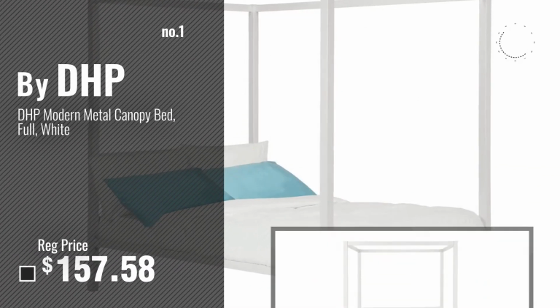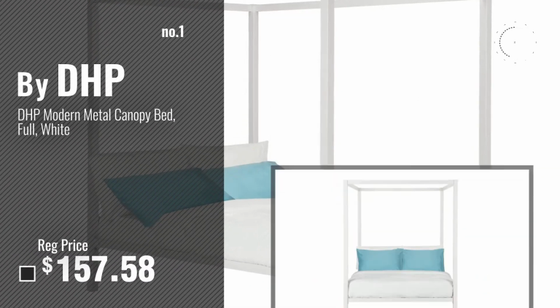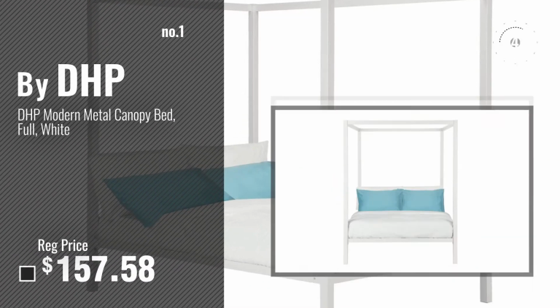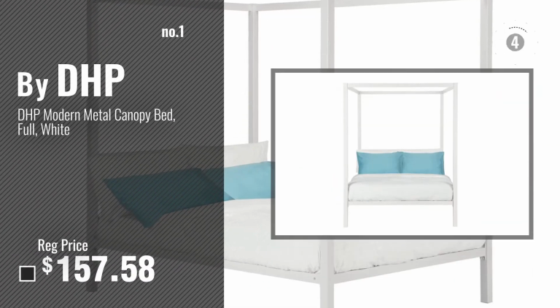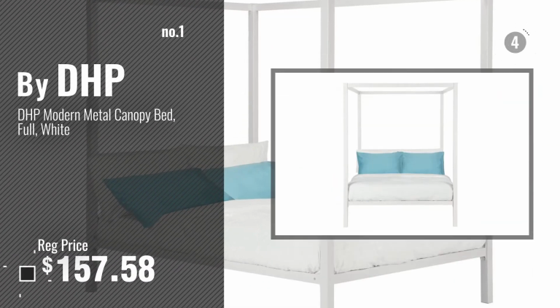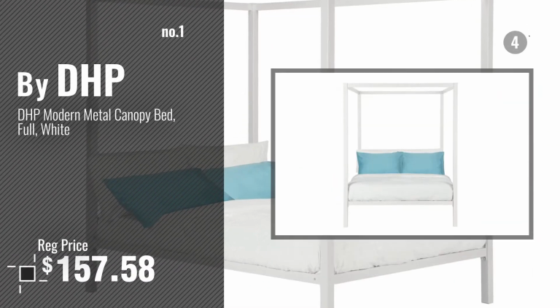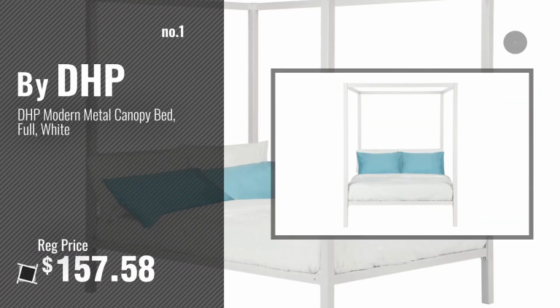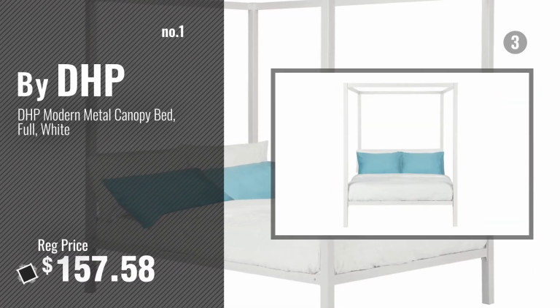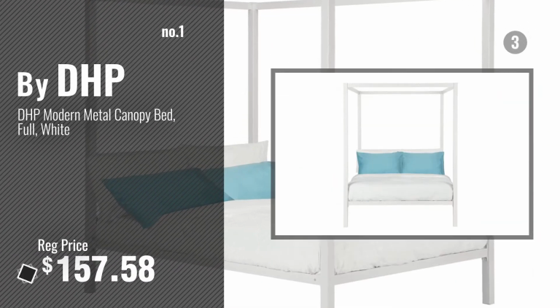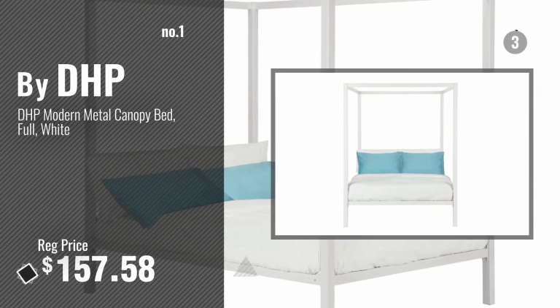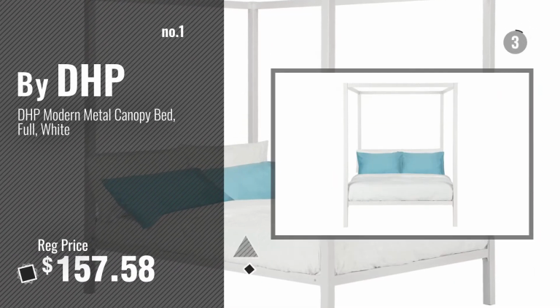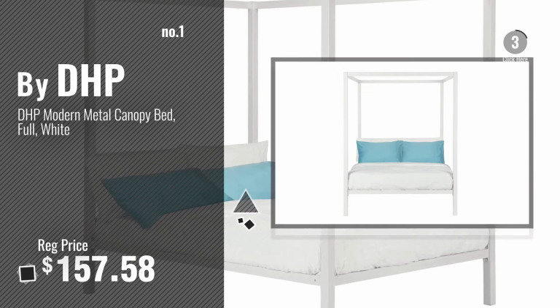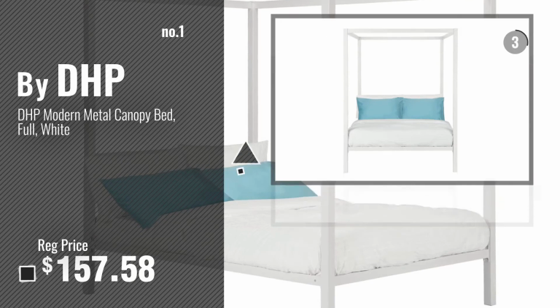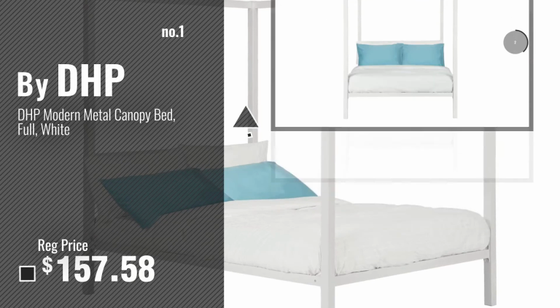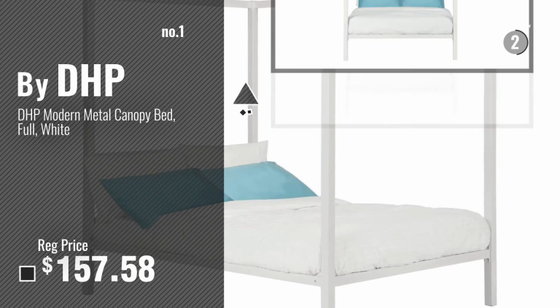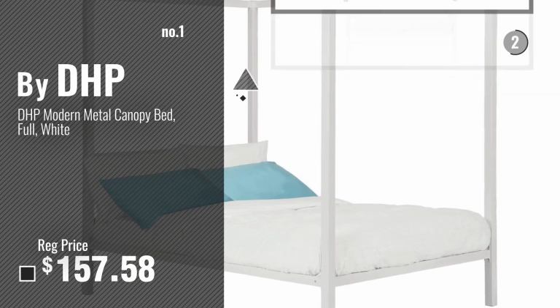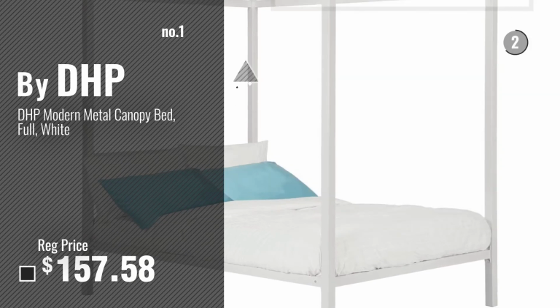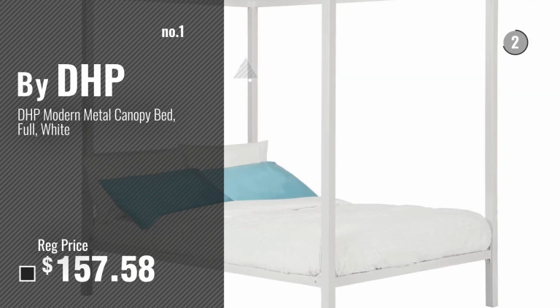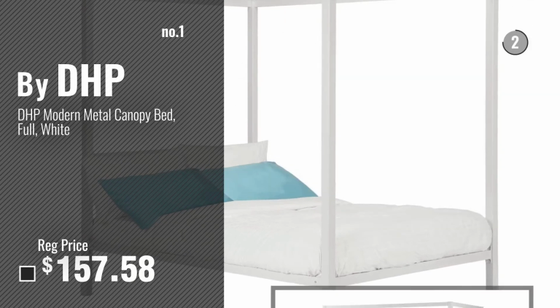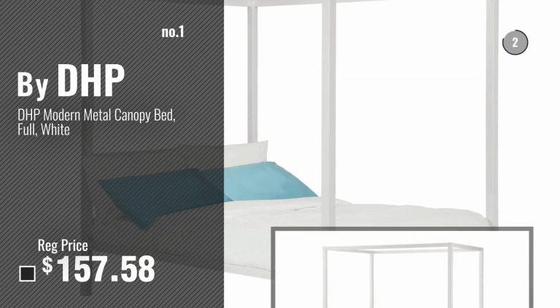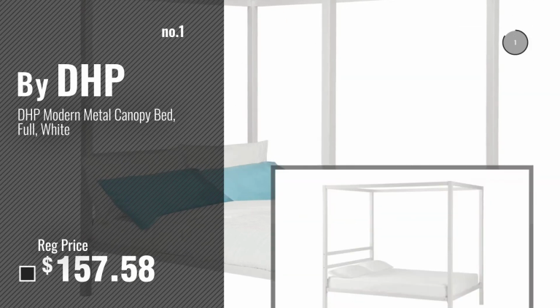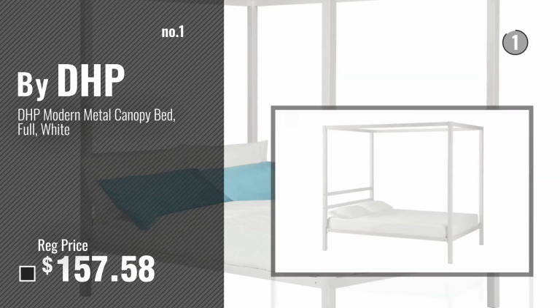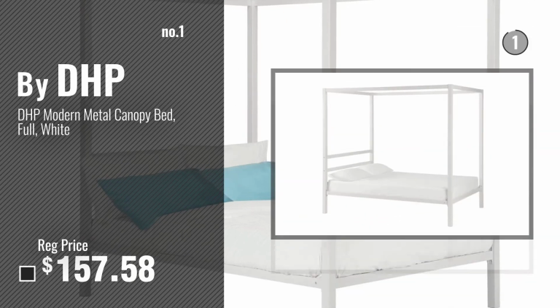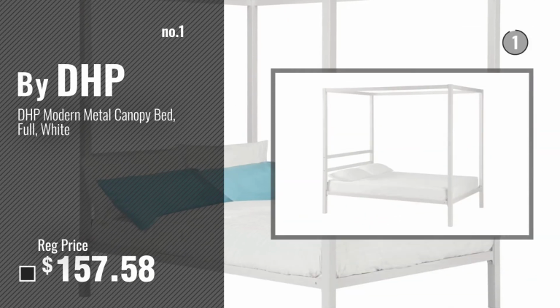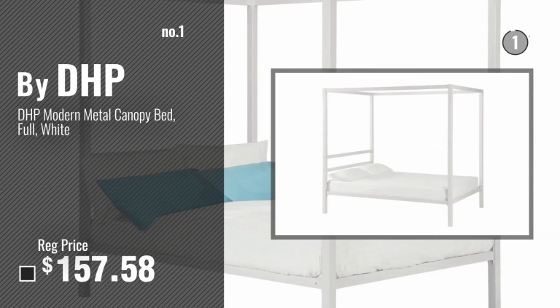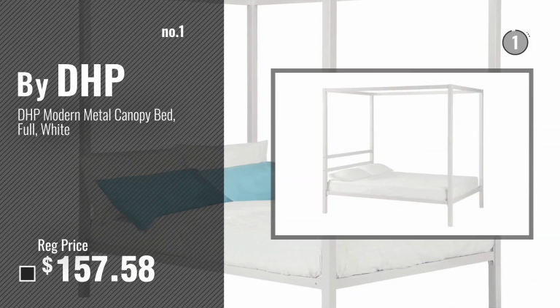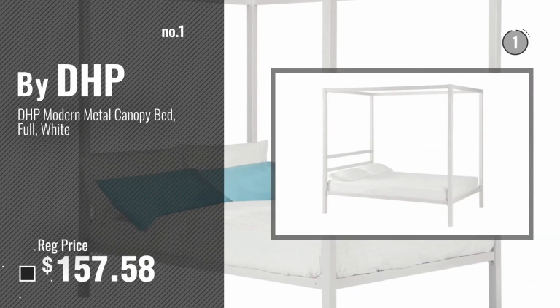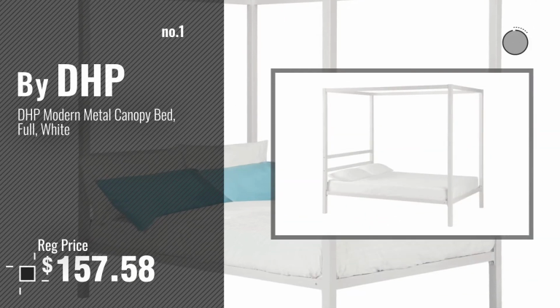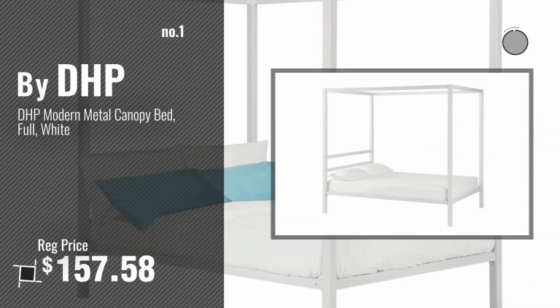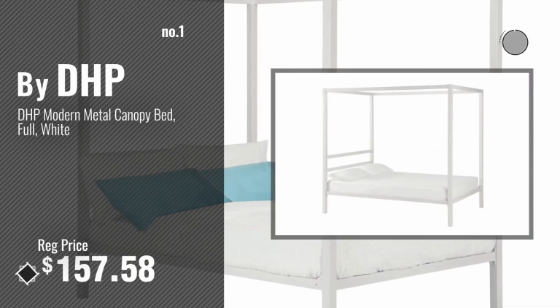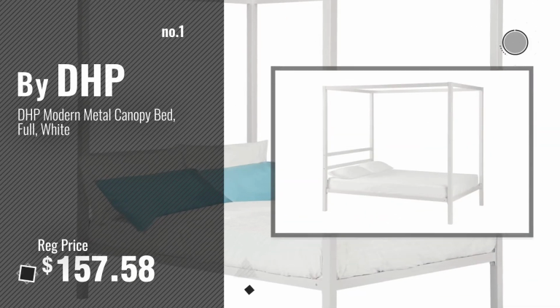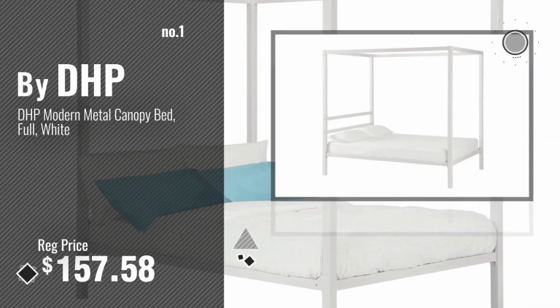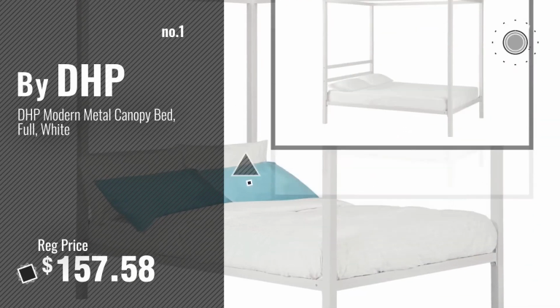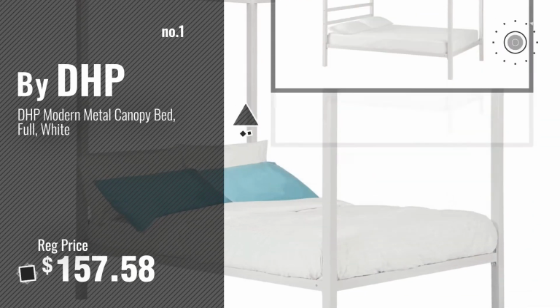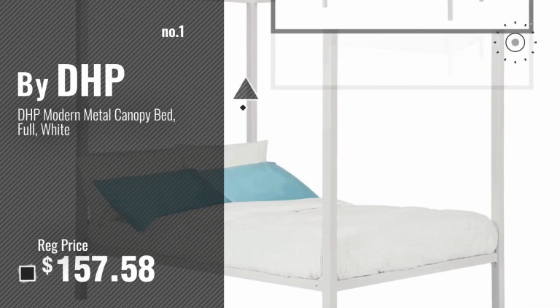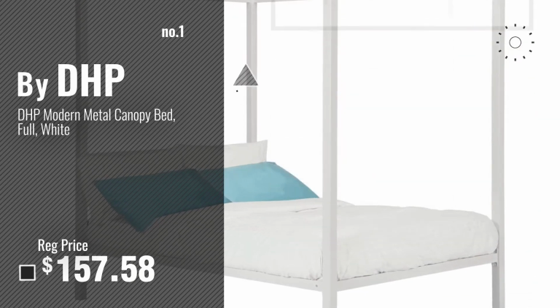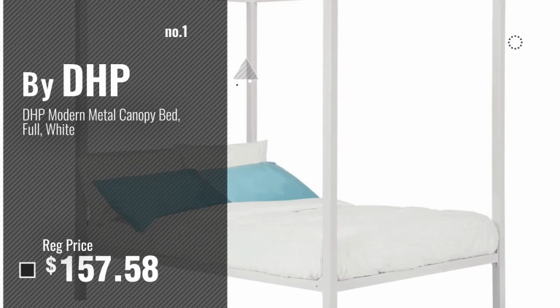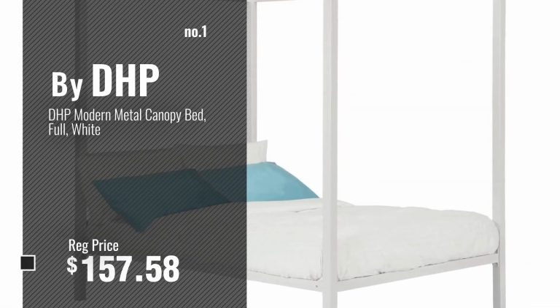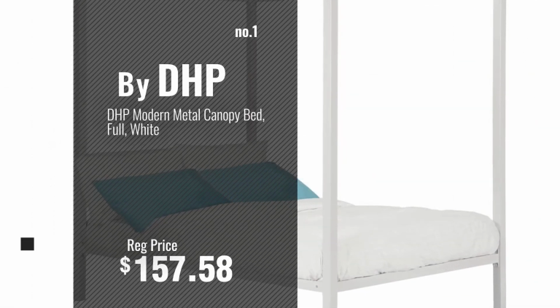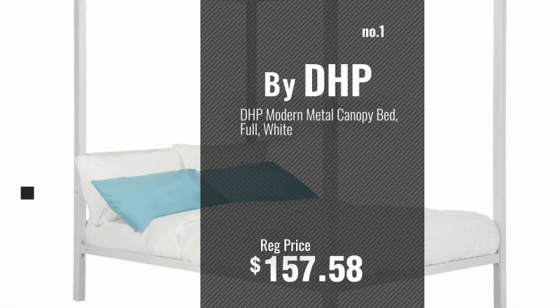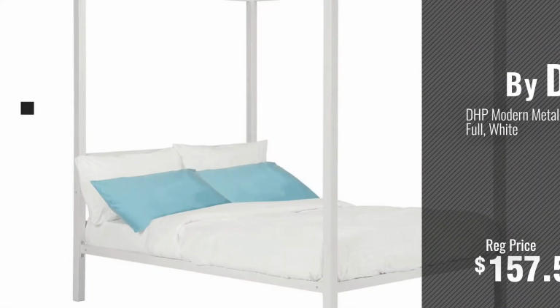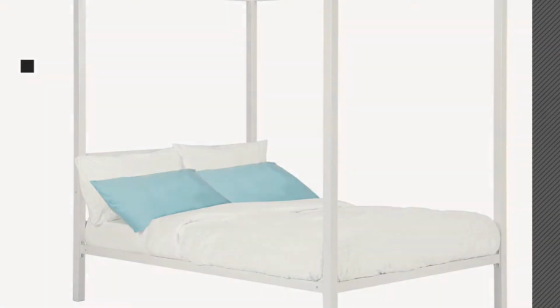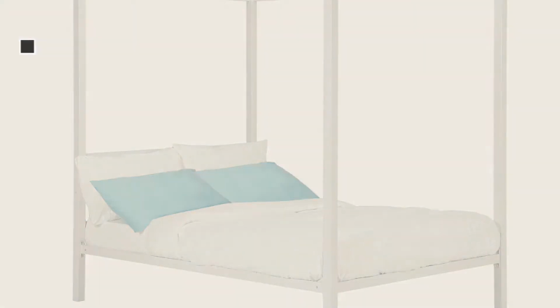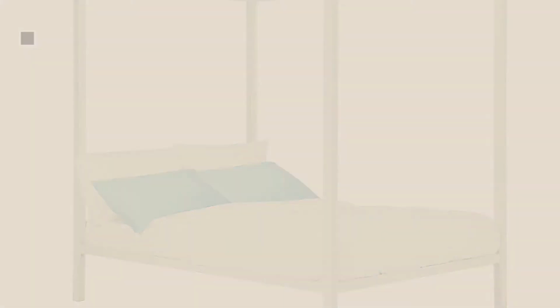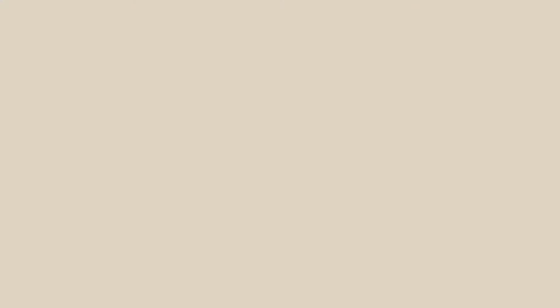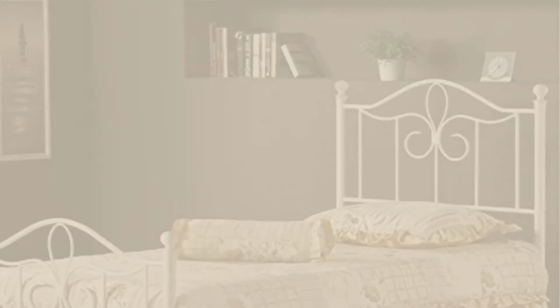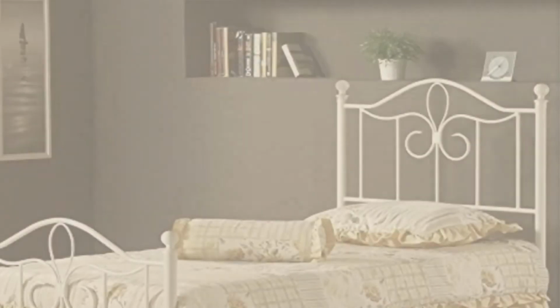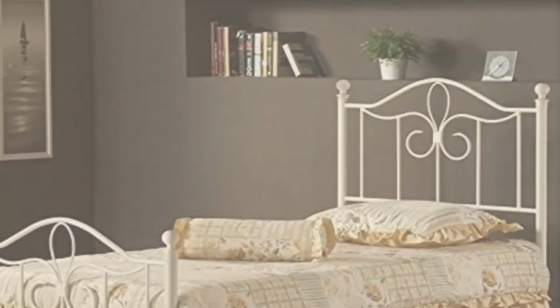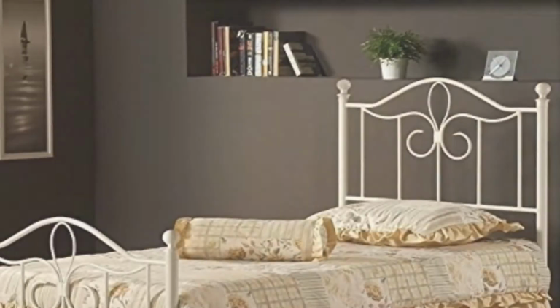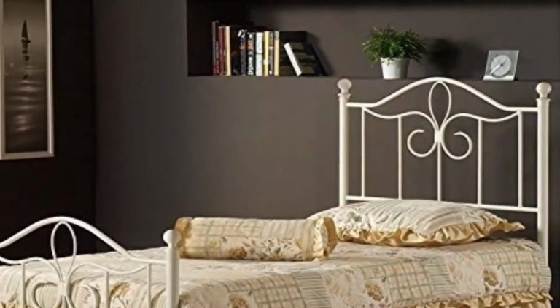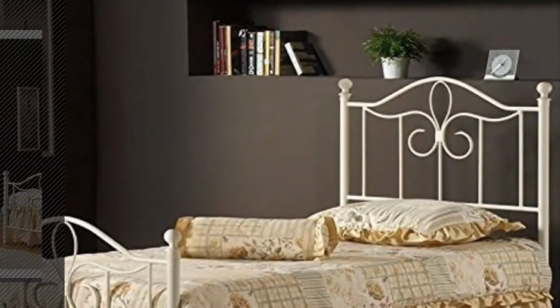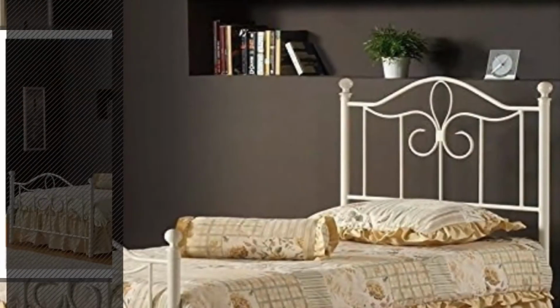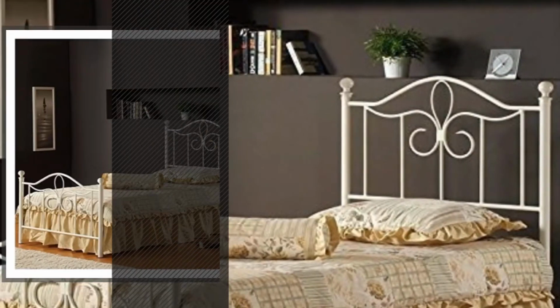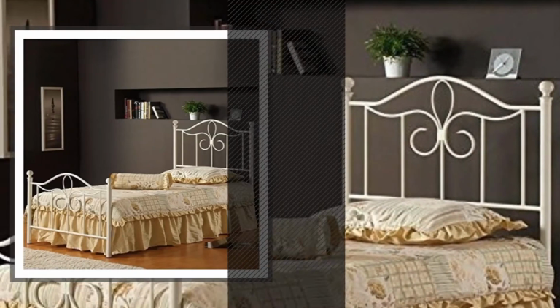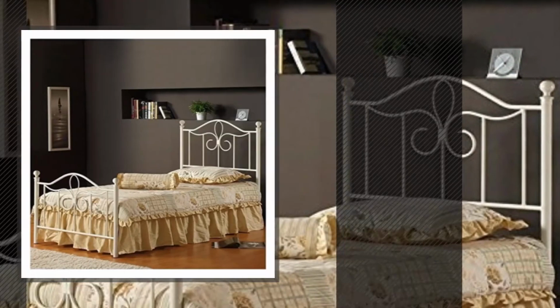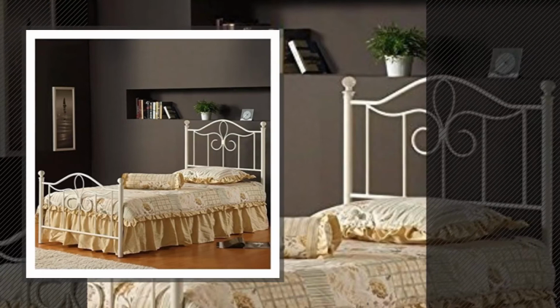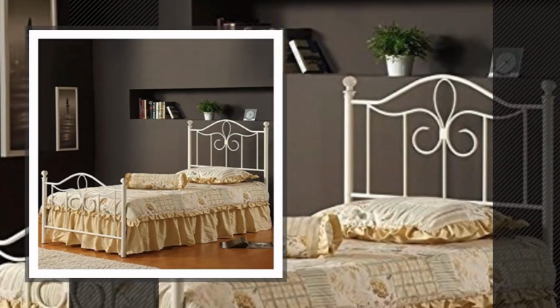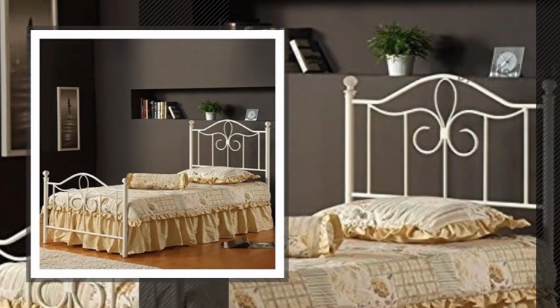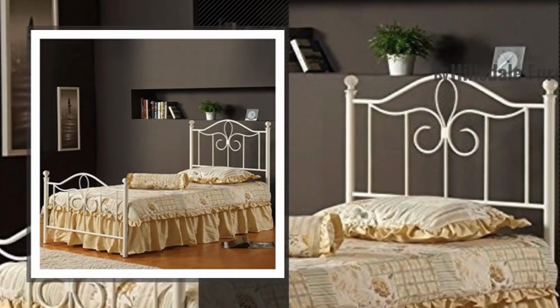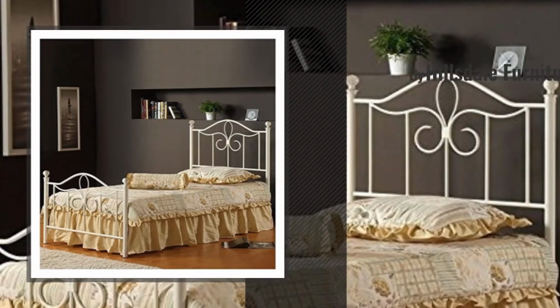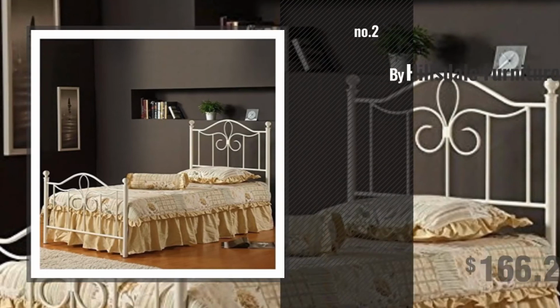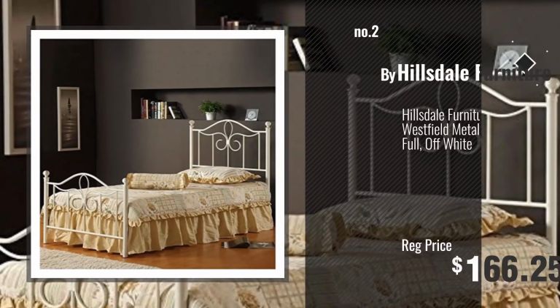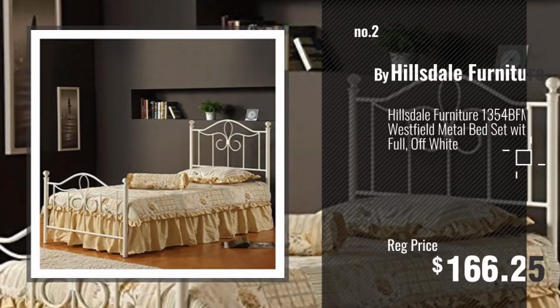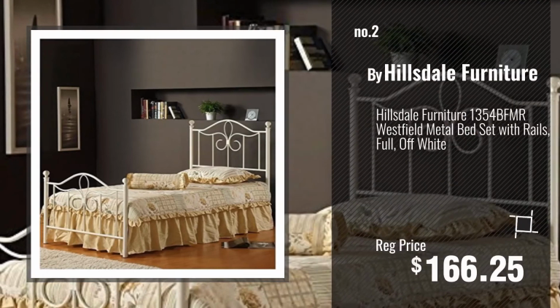Watch this video, choose your favorite. Number 2, by Hillsdale Furniture.